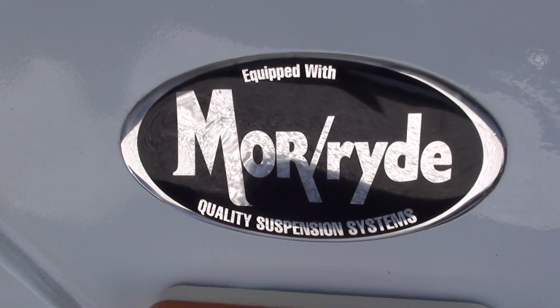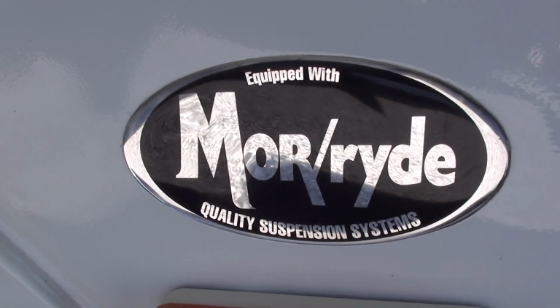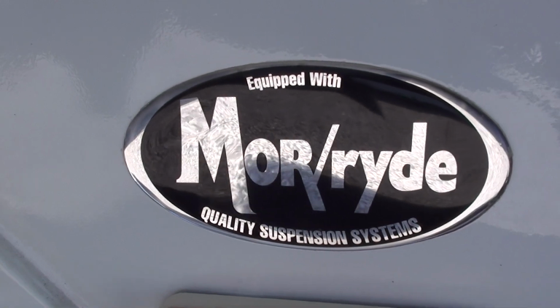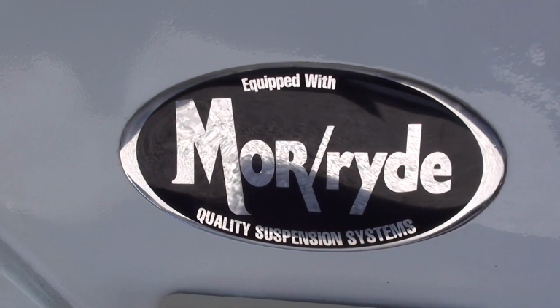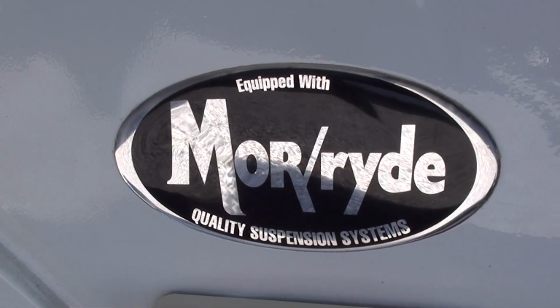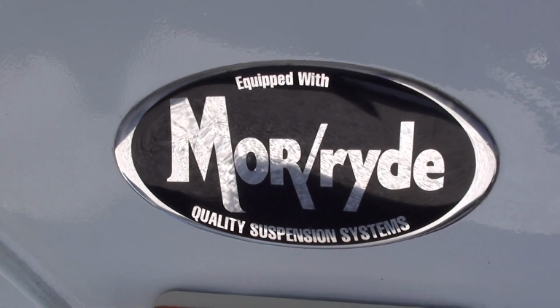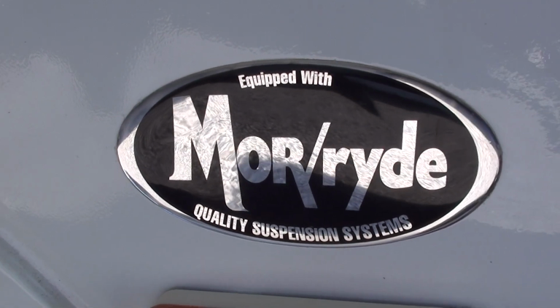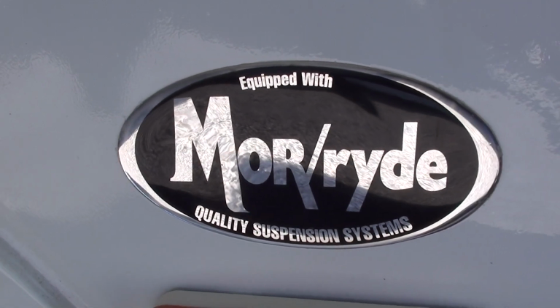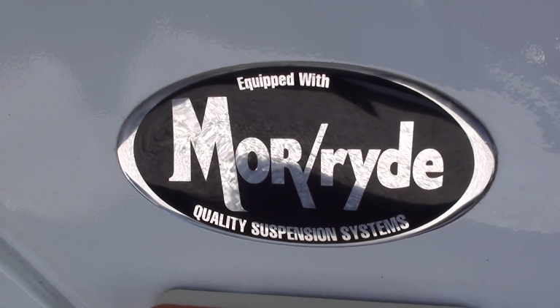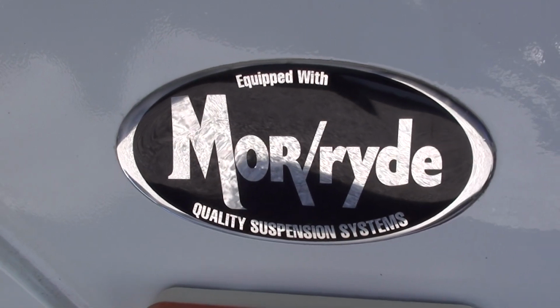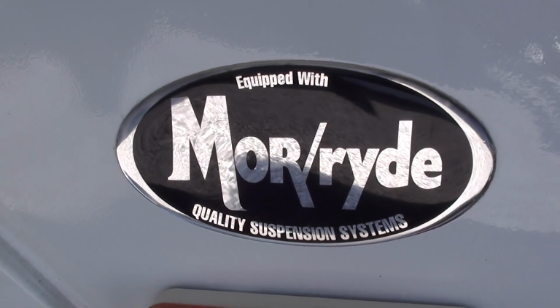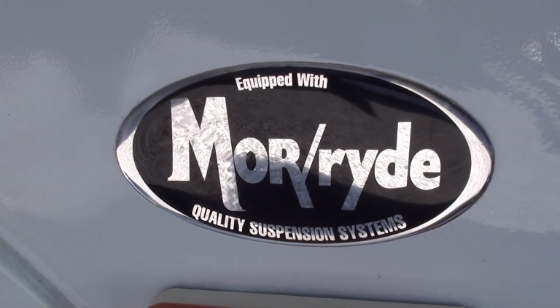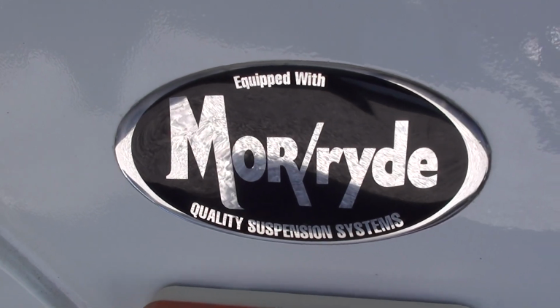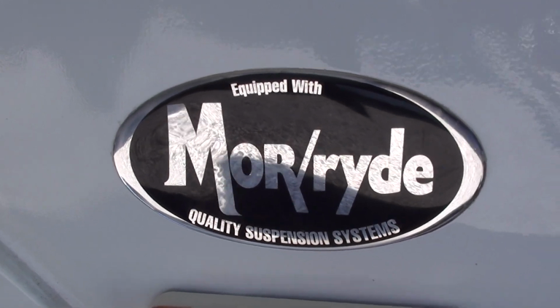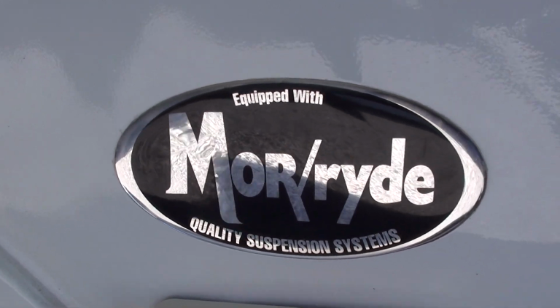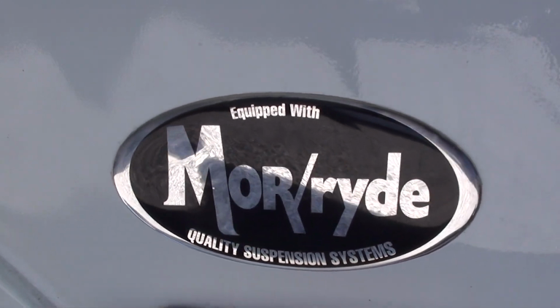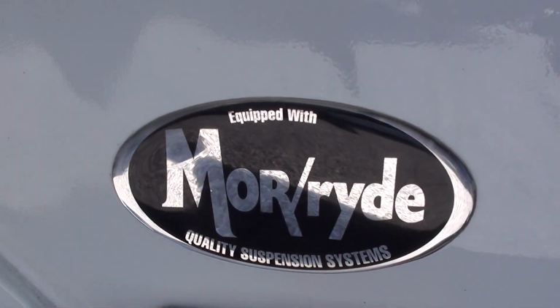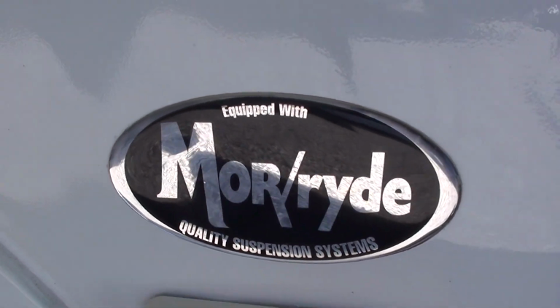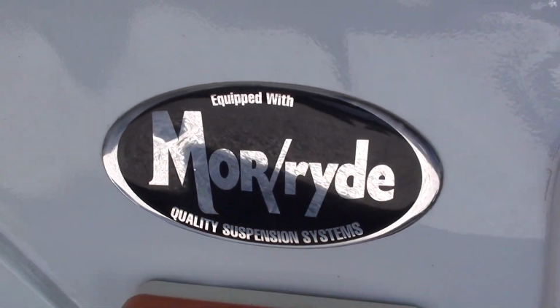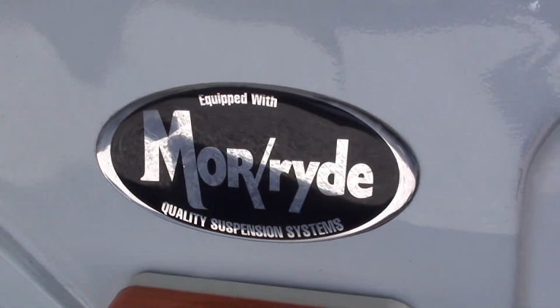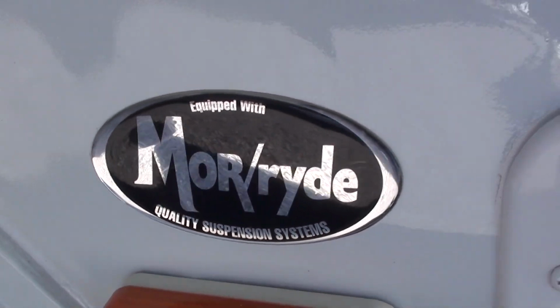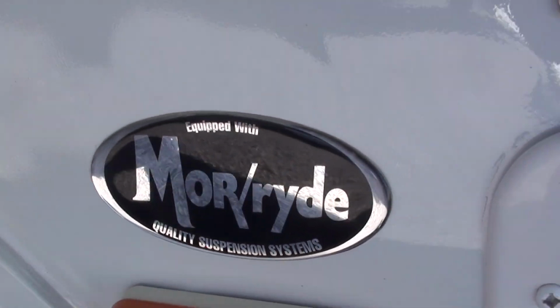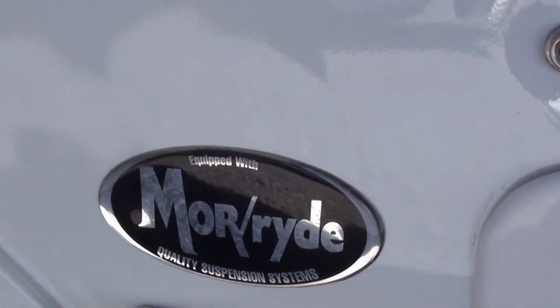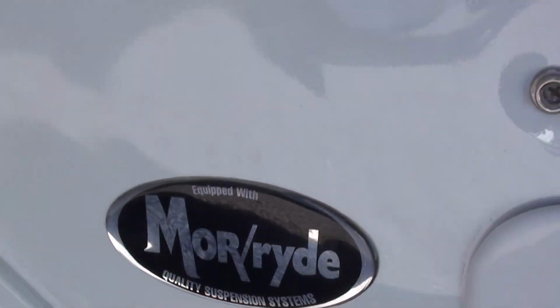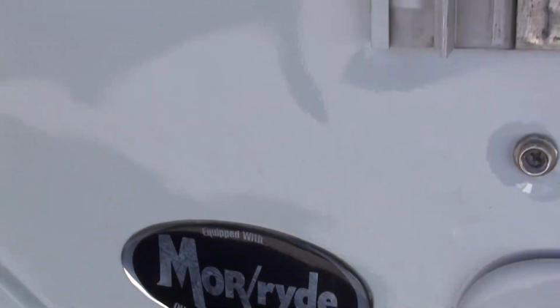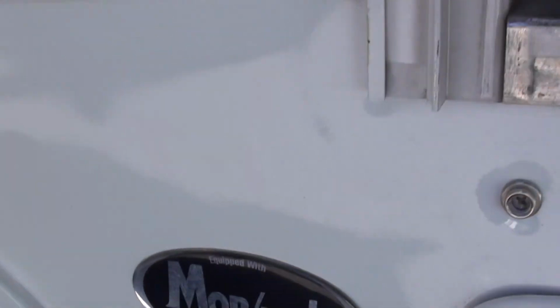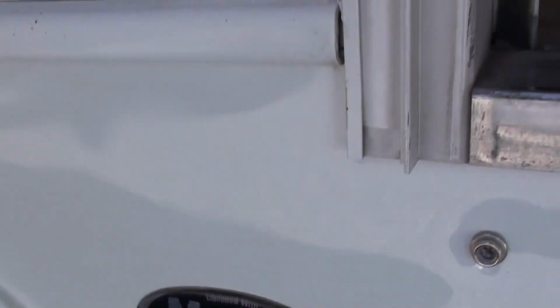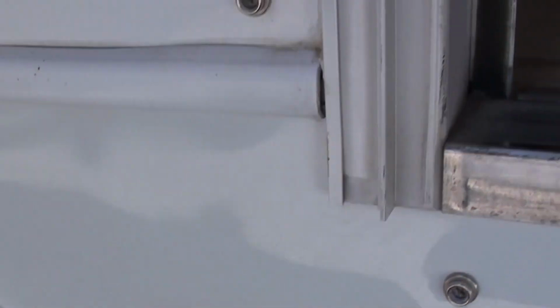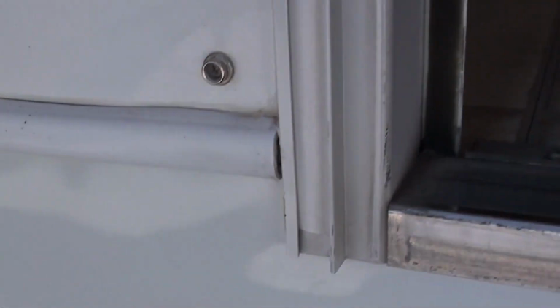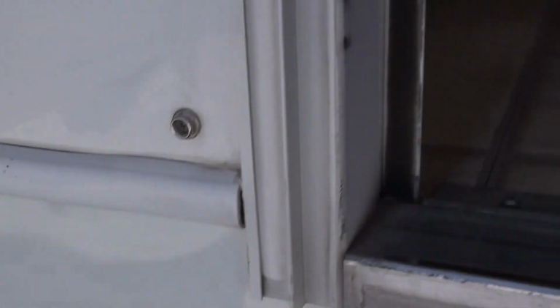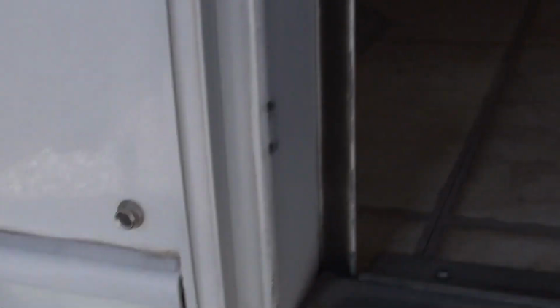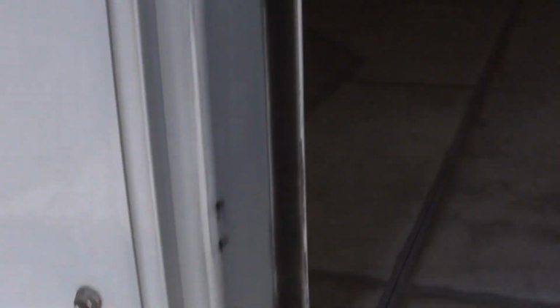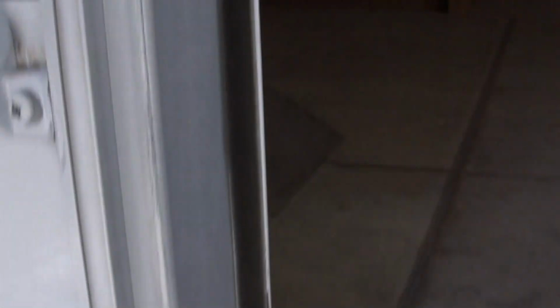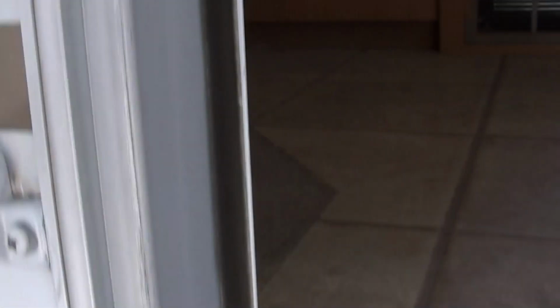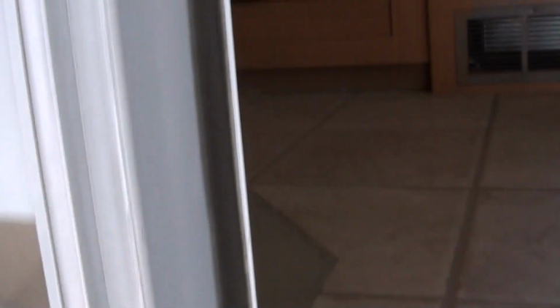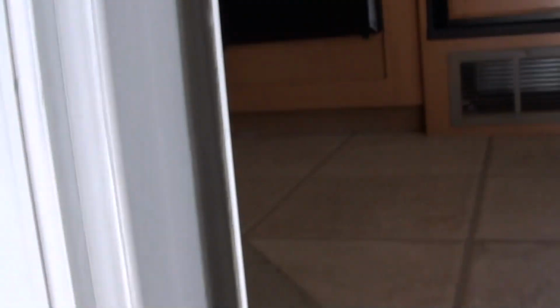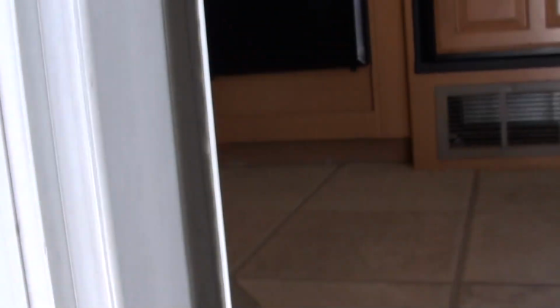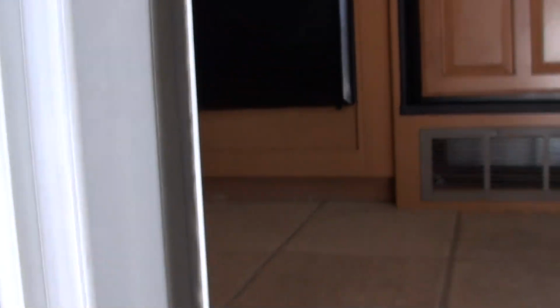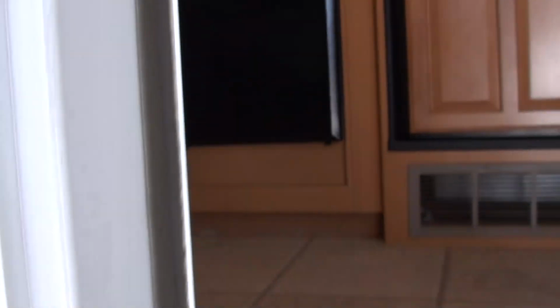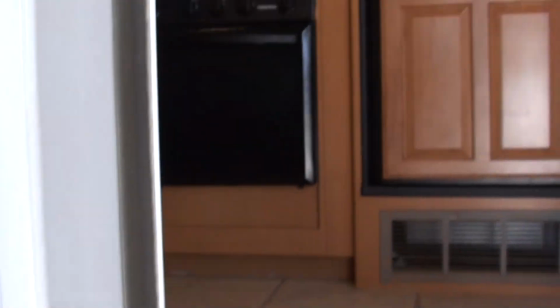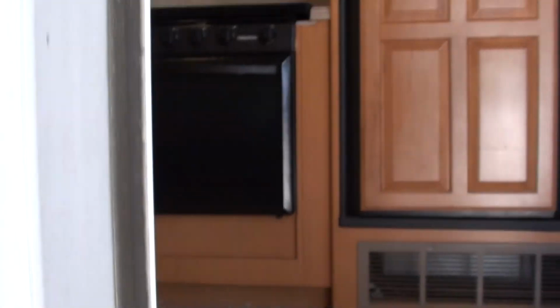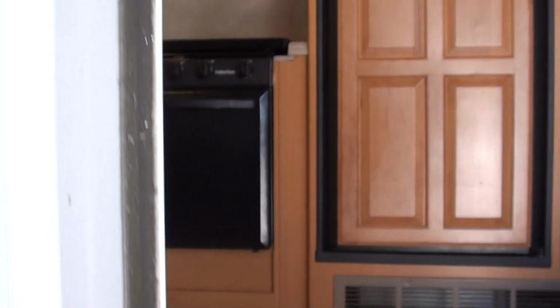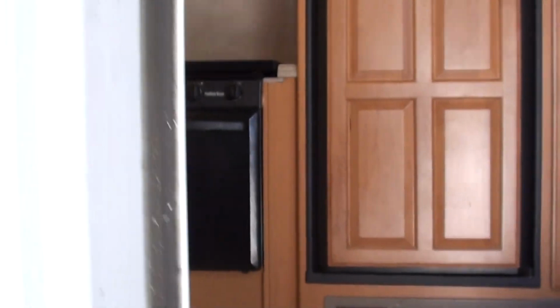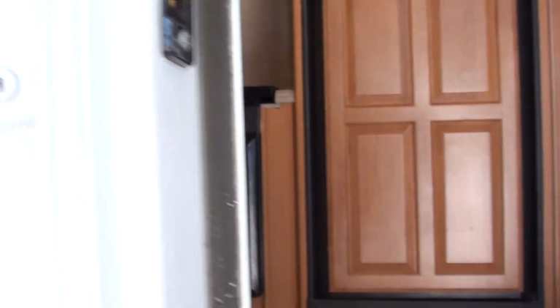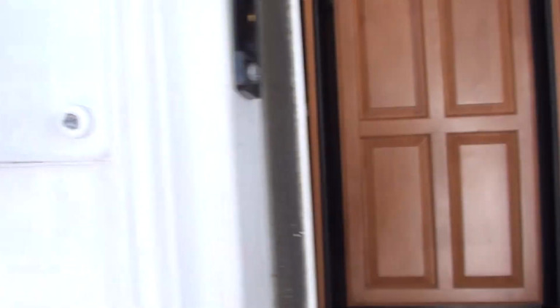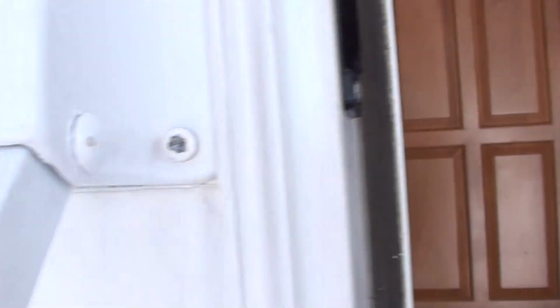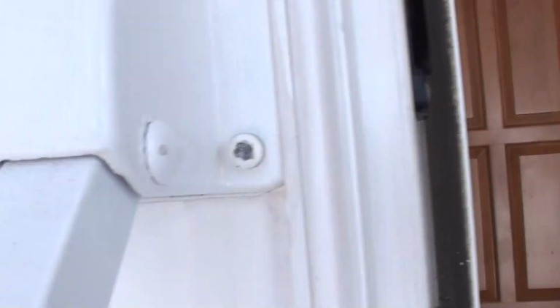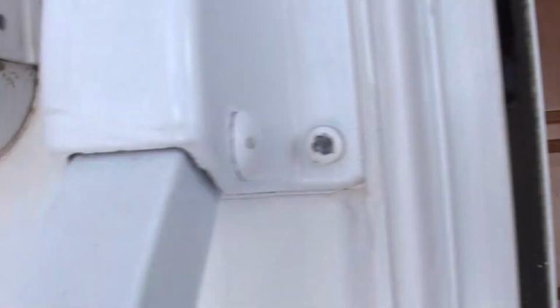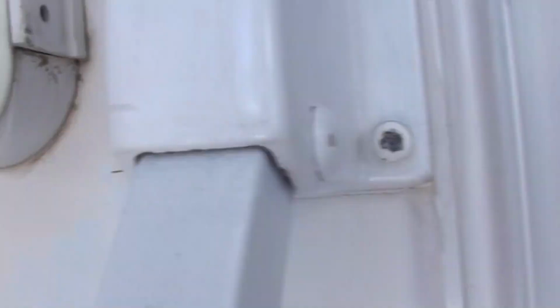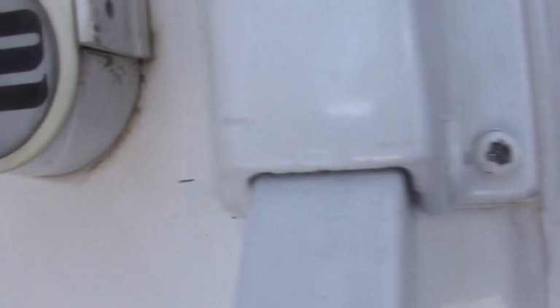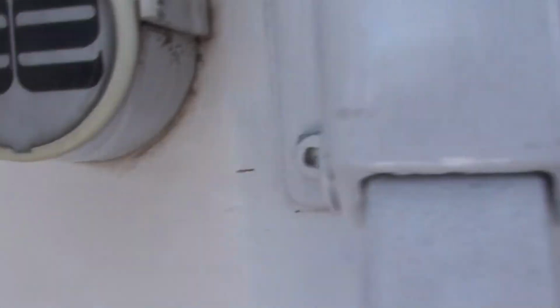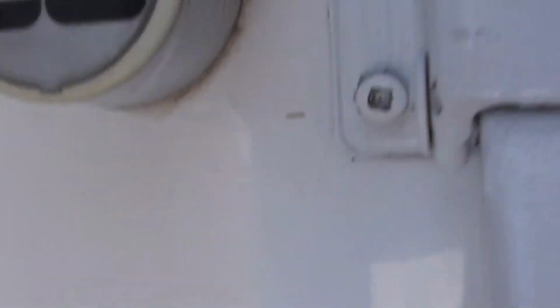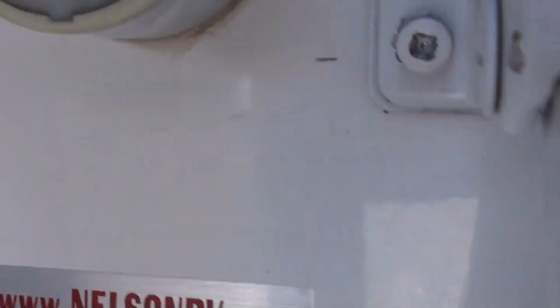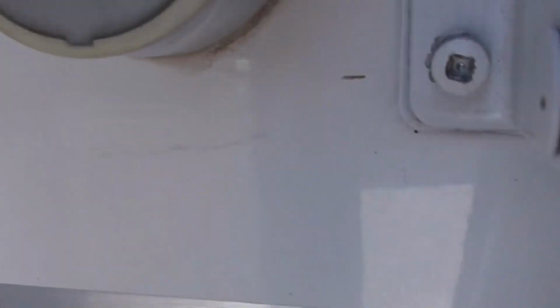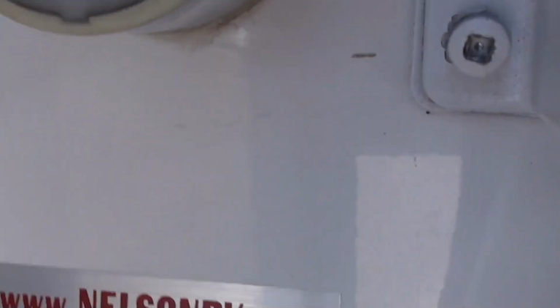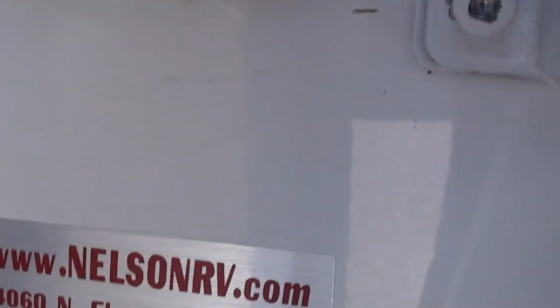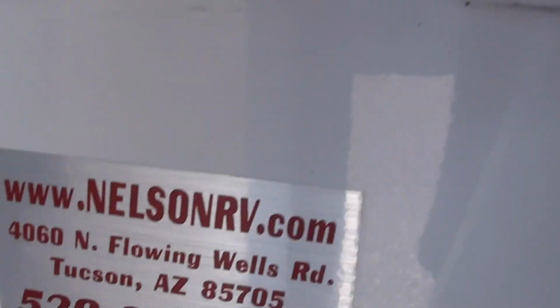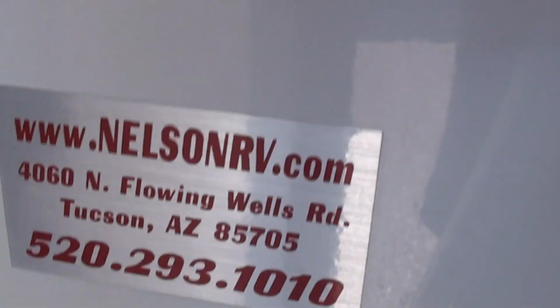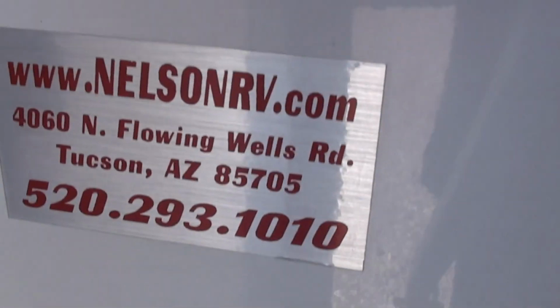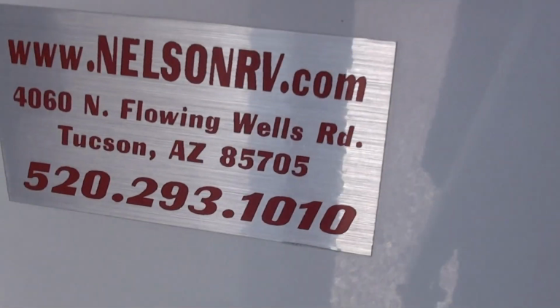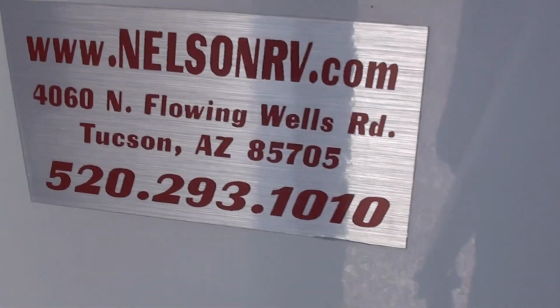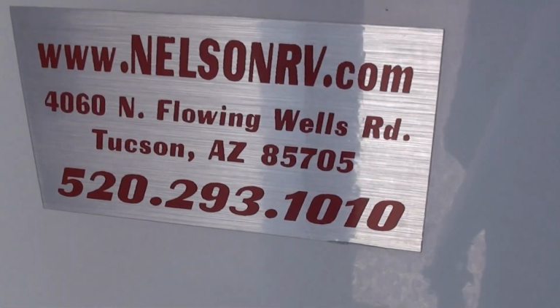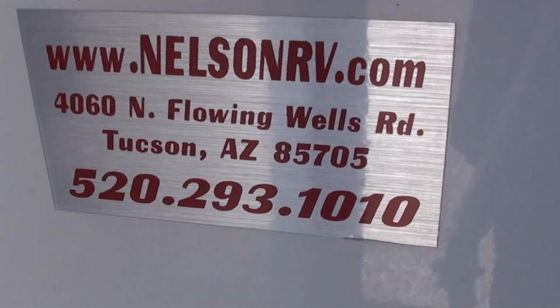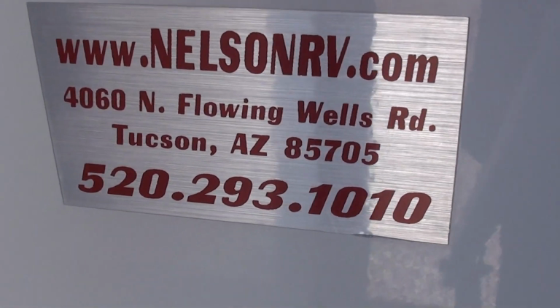This is a 2005 Heartland Landmark. It has the Marride suspension on it. This is an all season insulated fifth wheel.